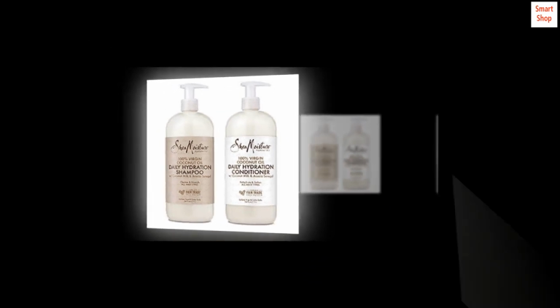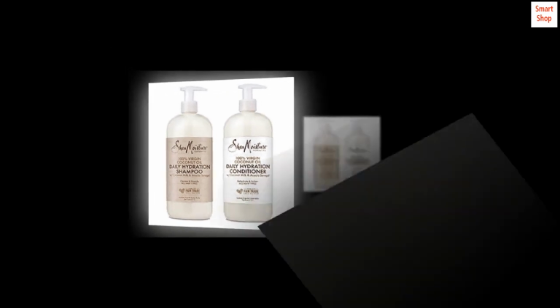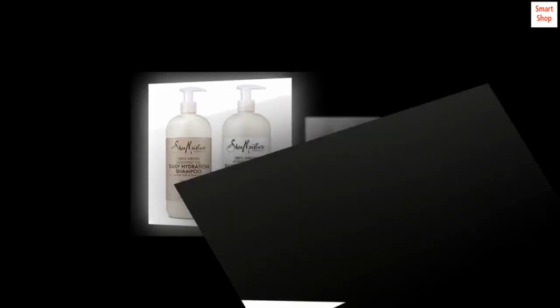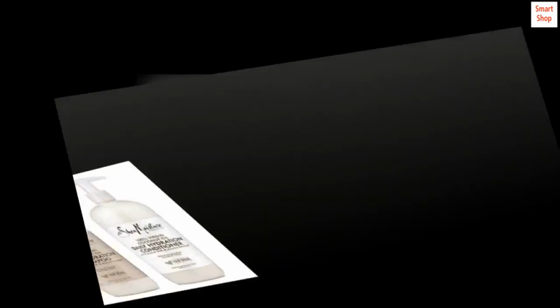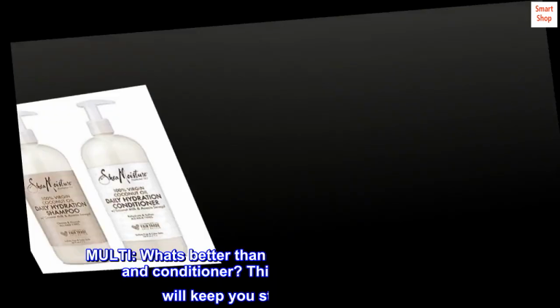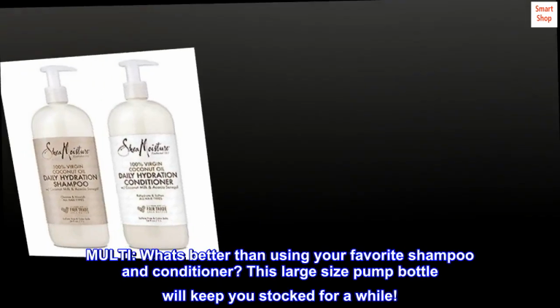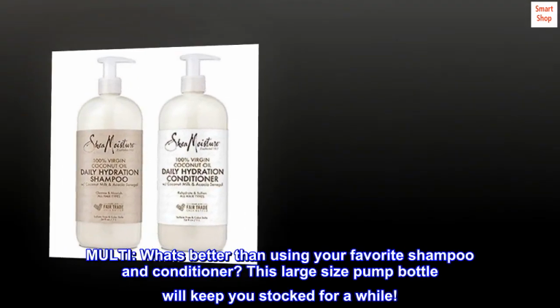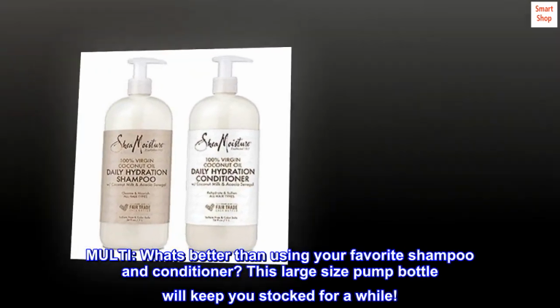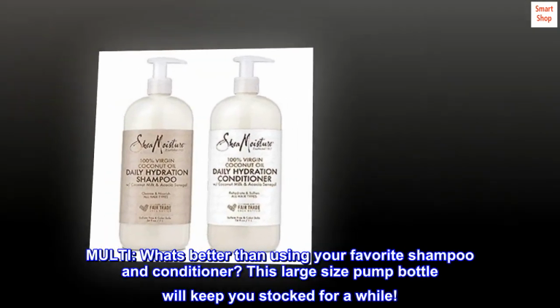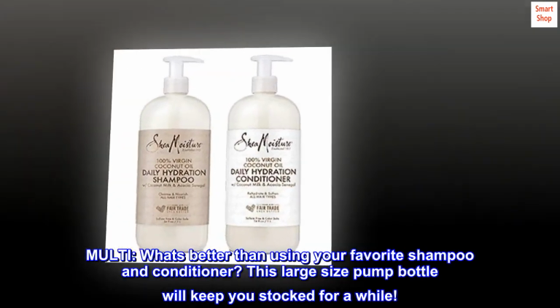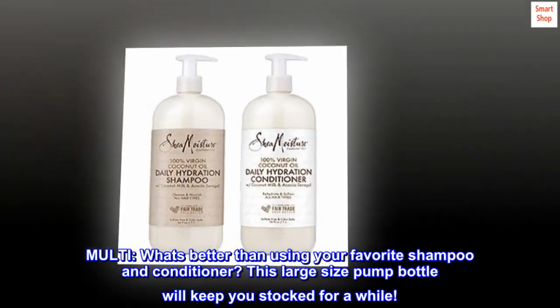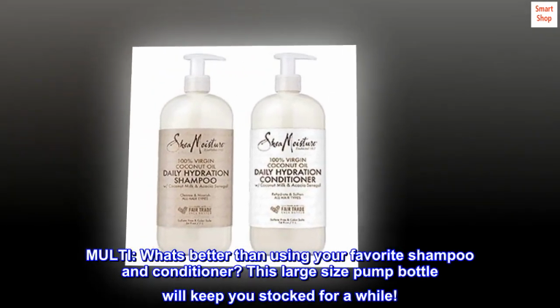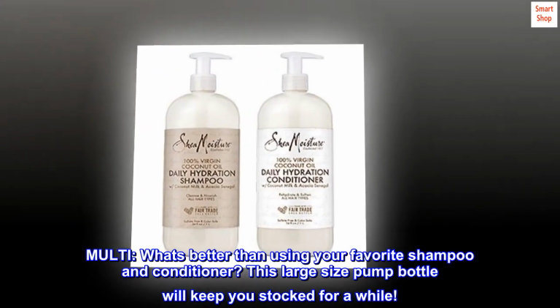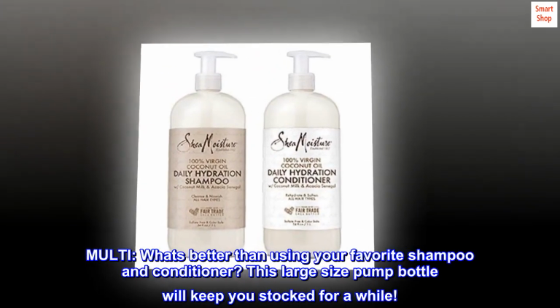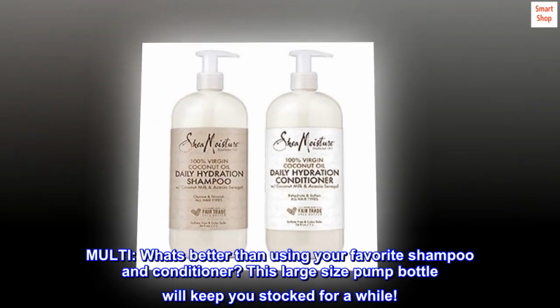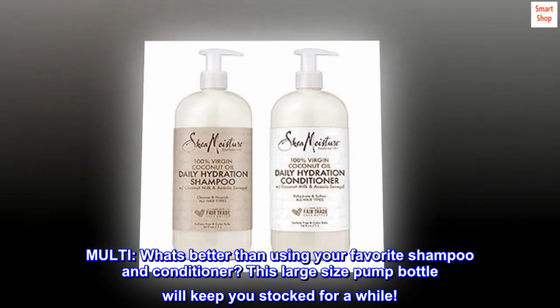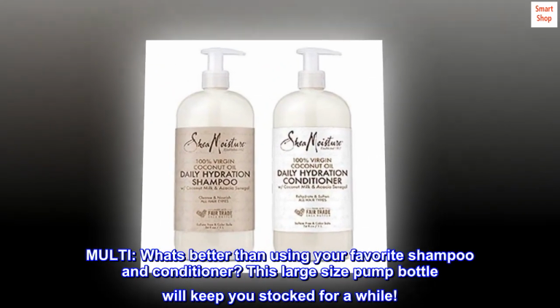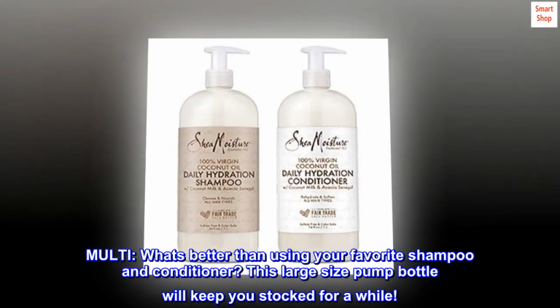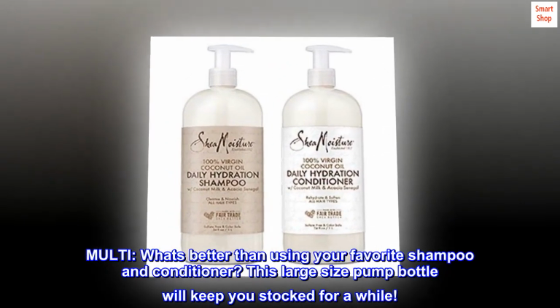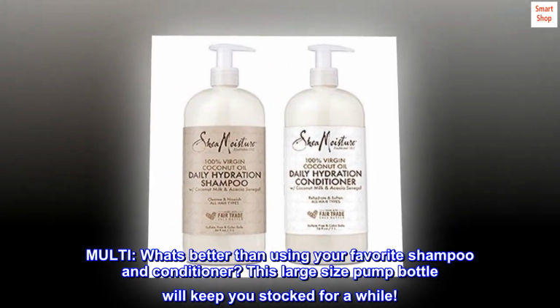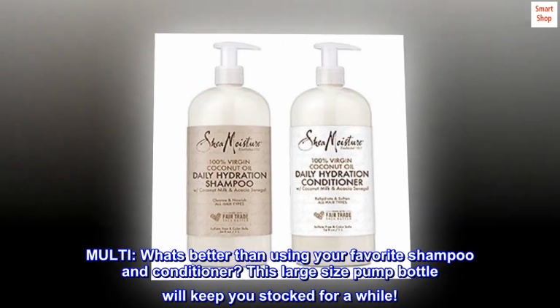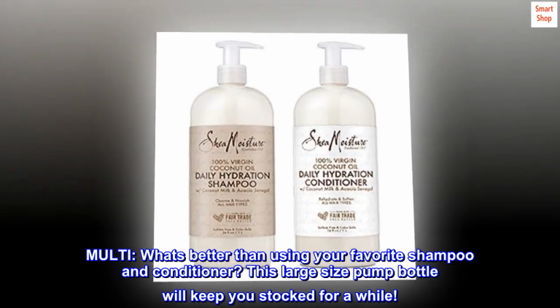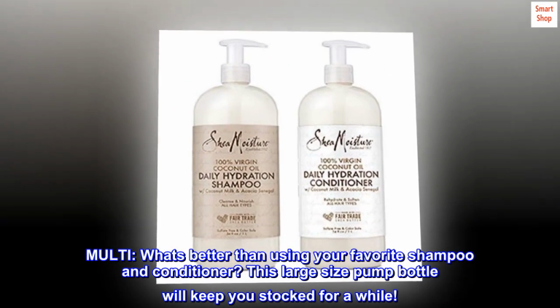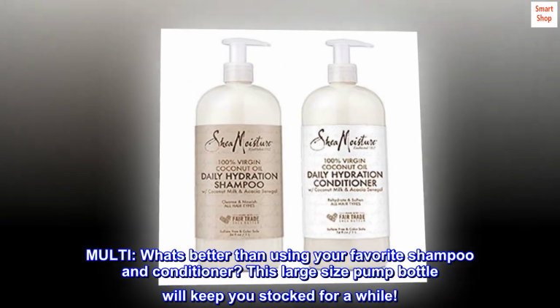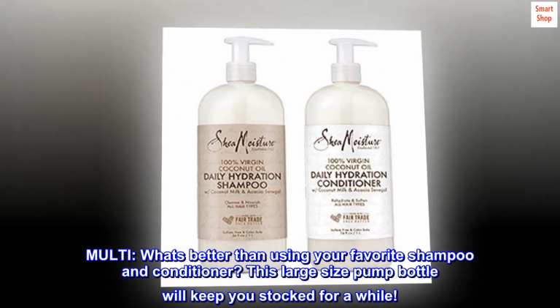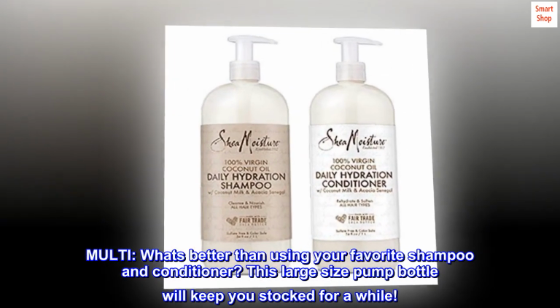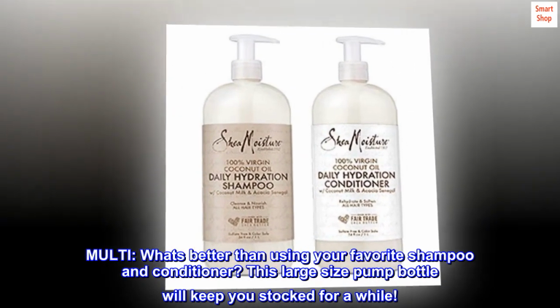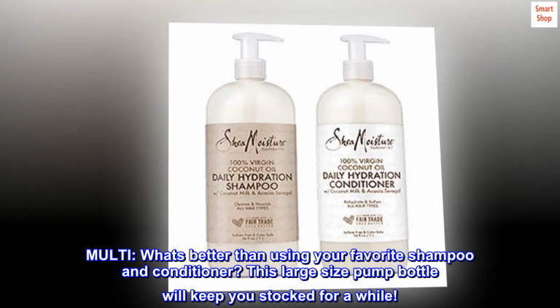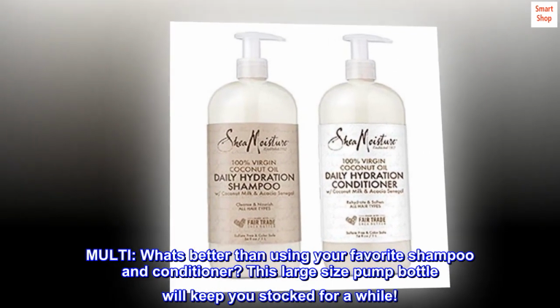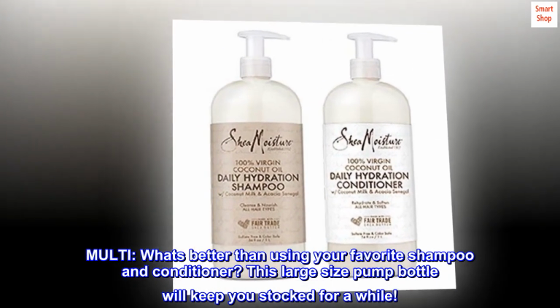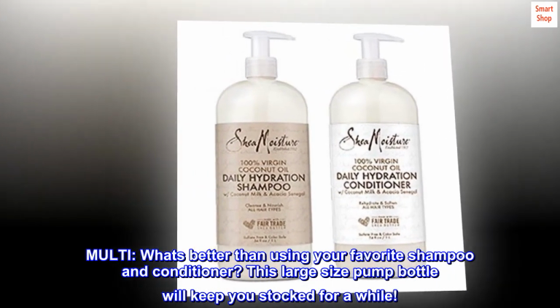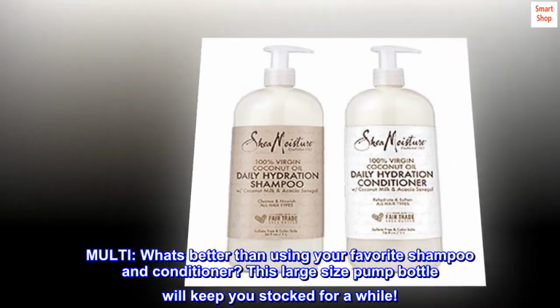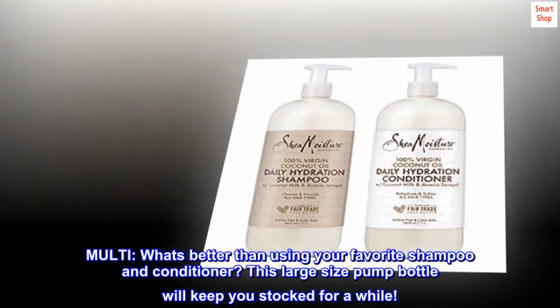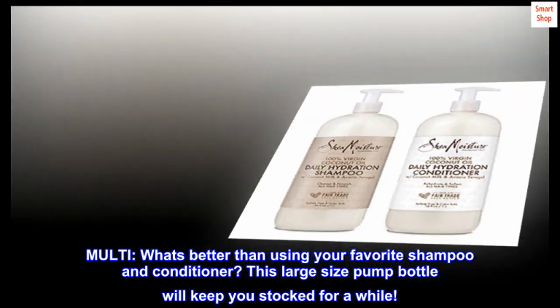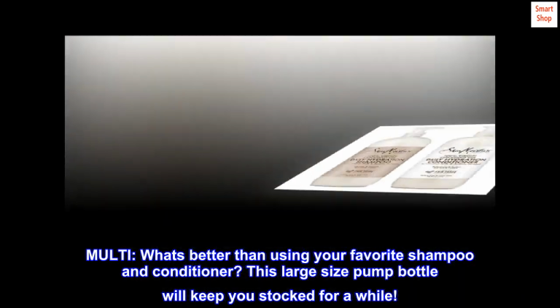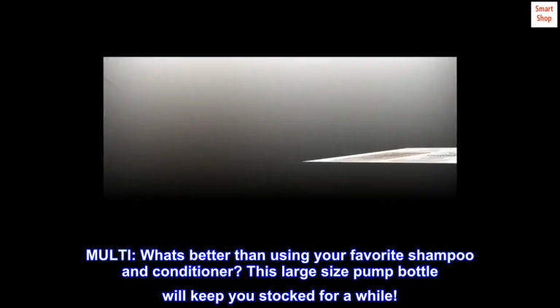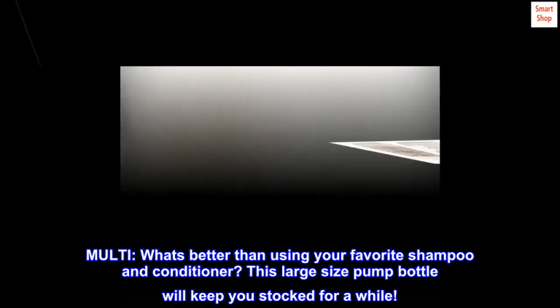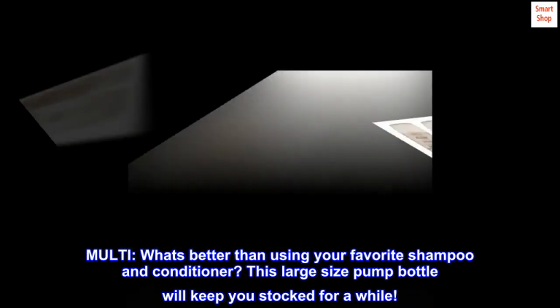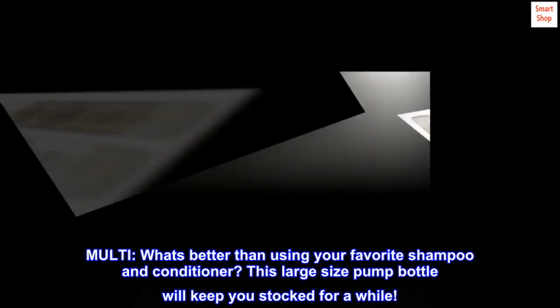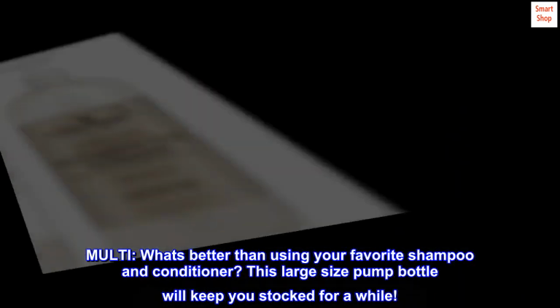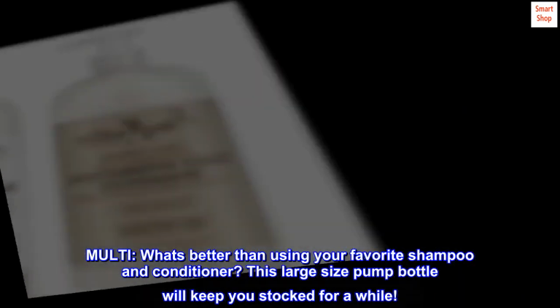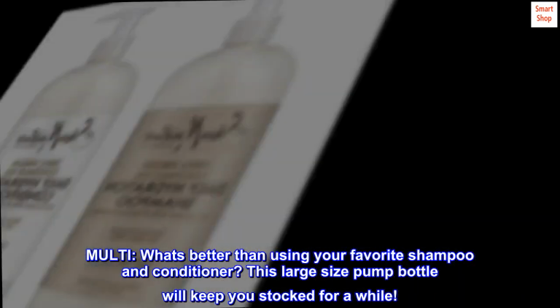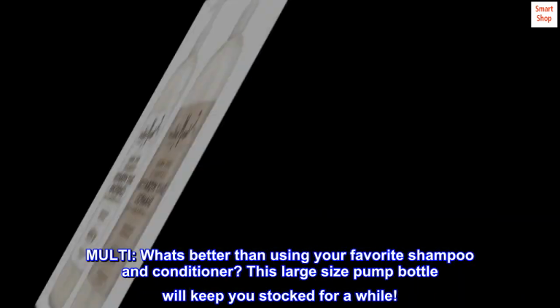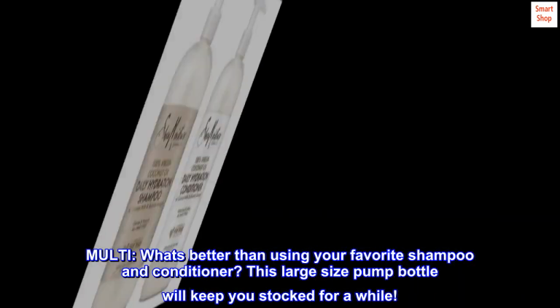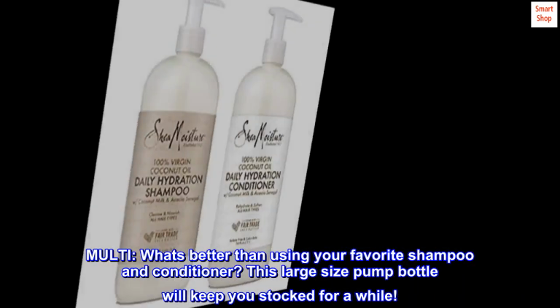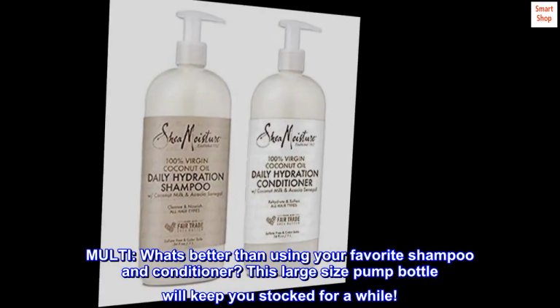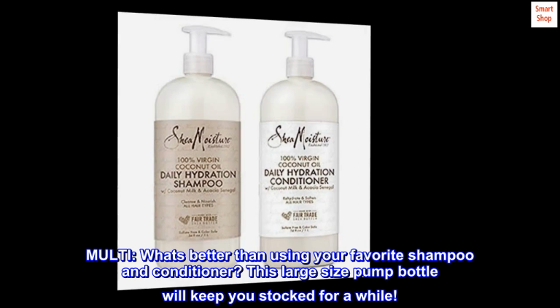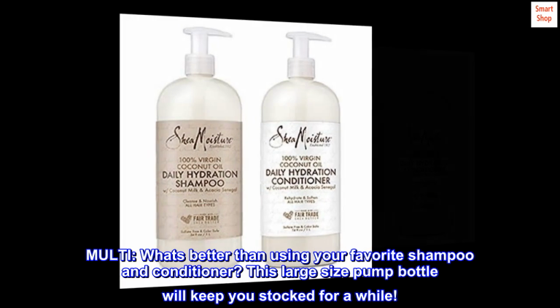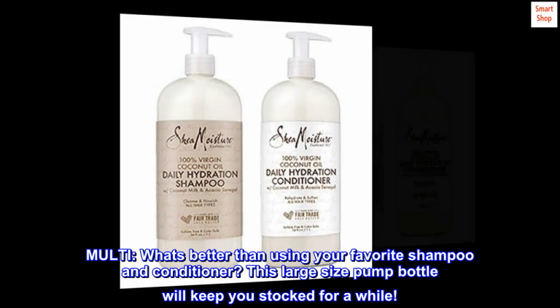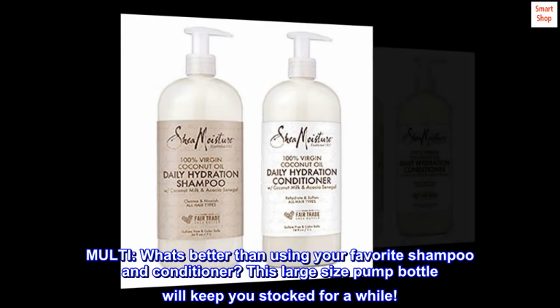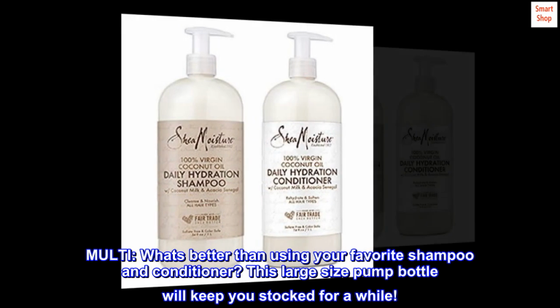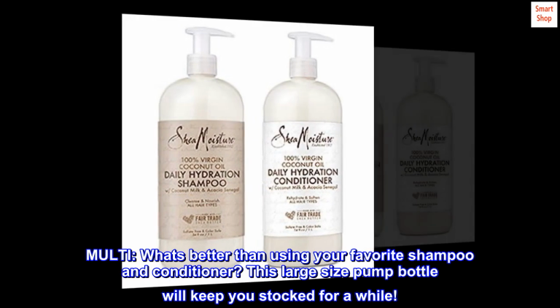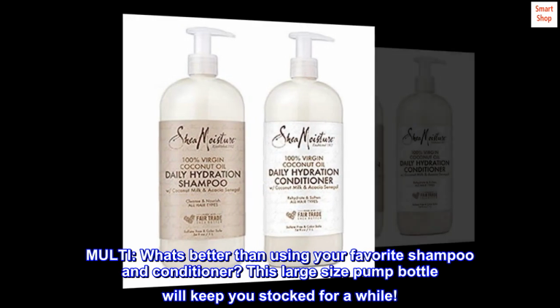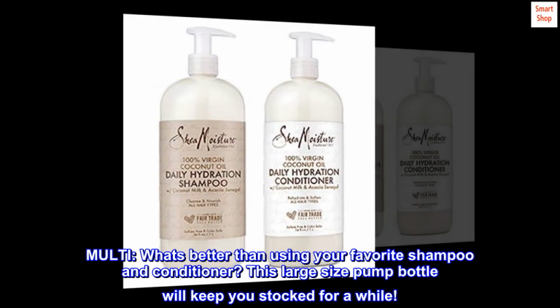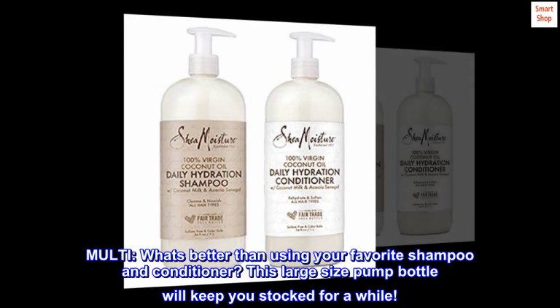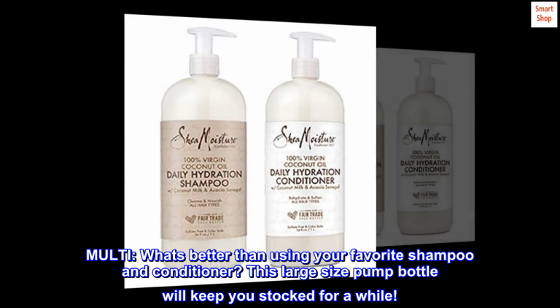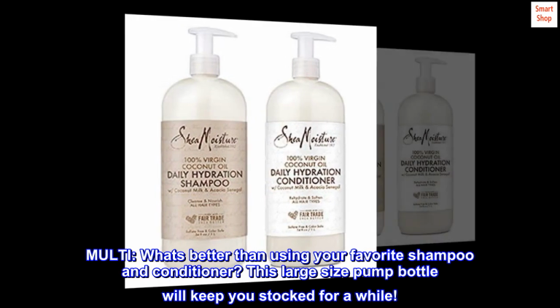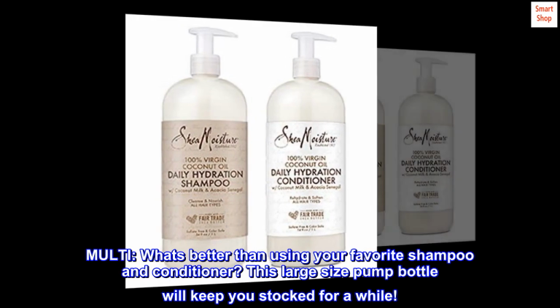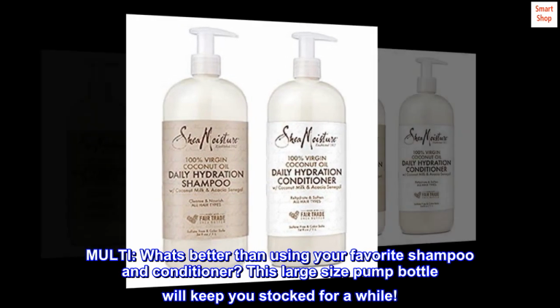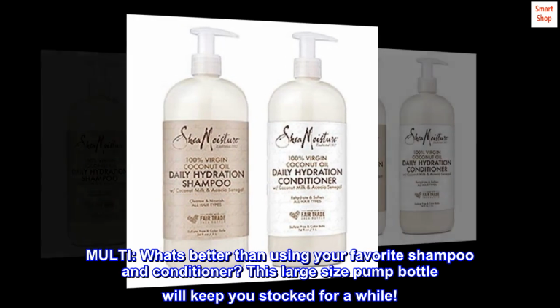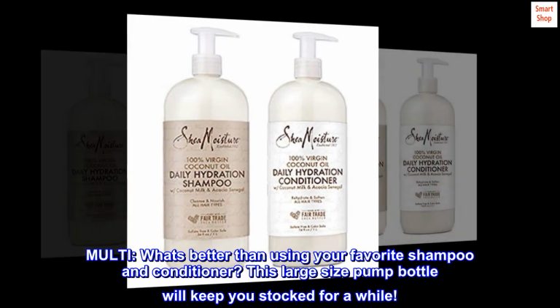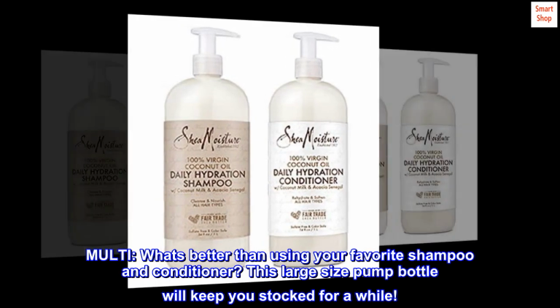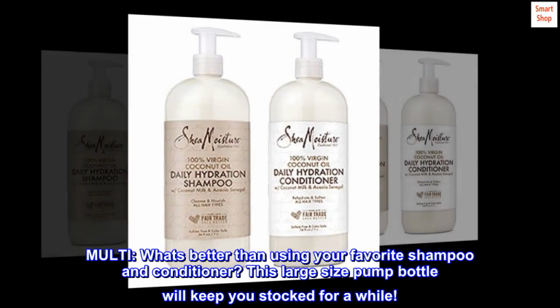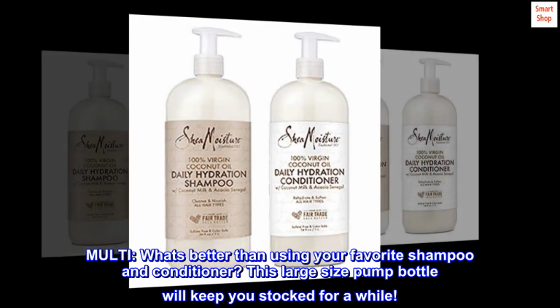Multi. What's better than using your favorite shampoo and conditioner? This large size pump bottle will keep you stocked for a while.